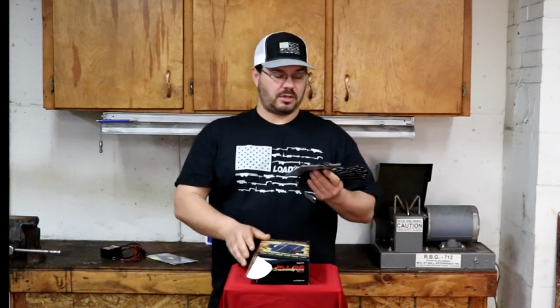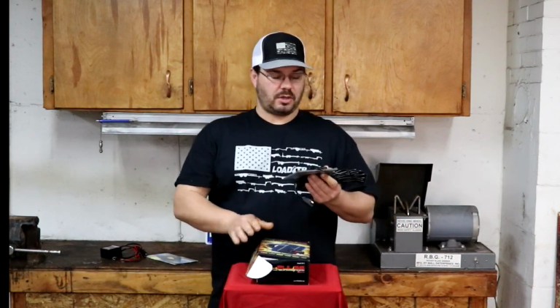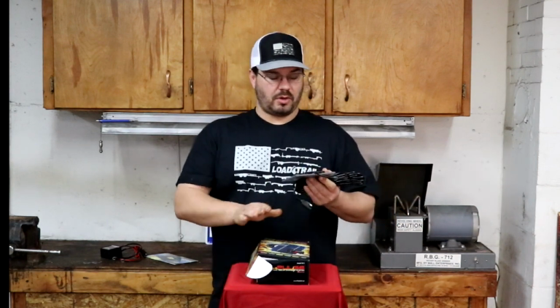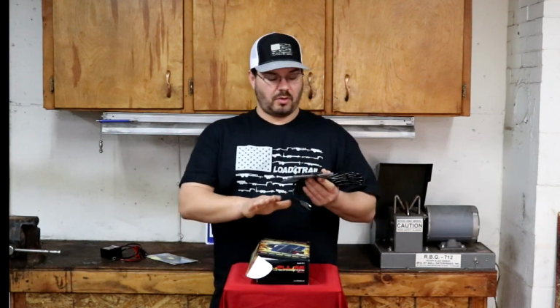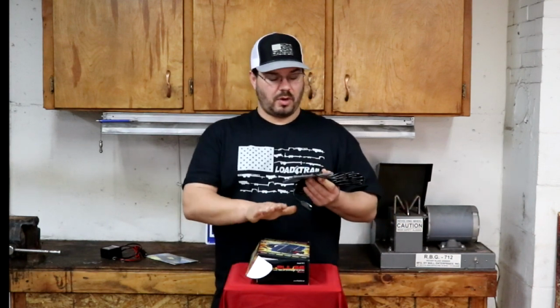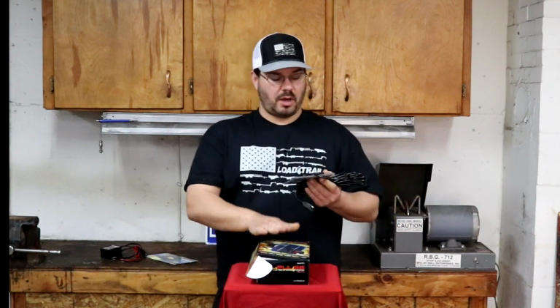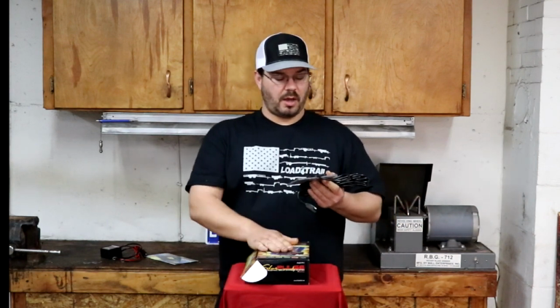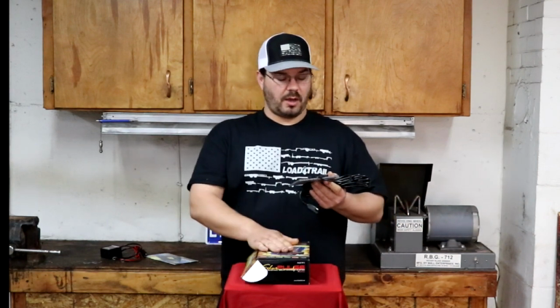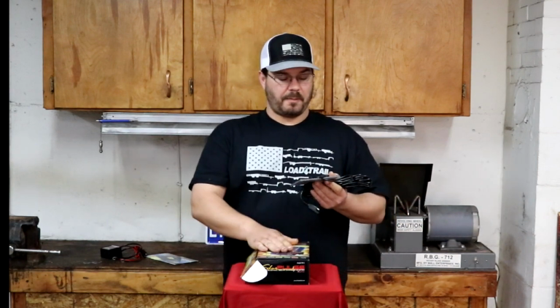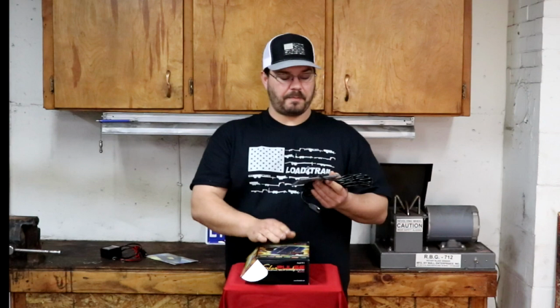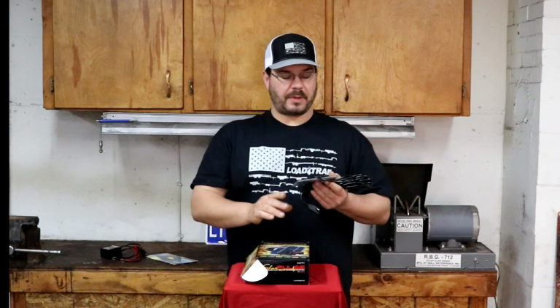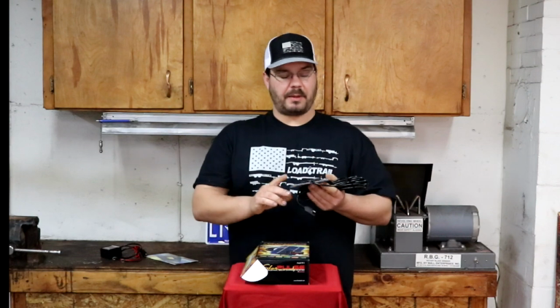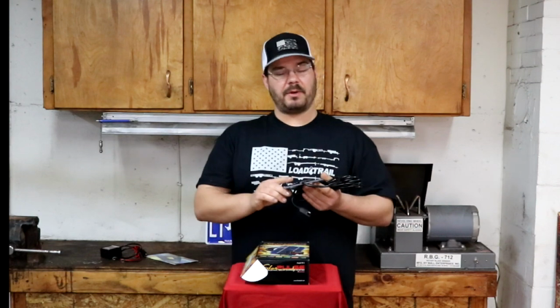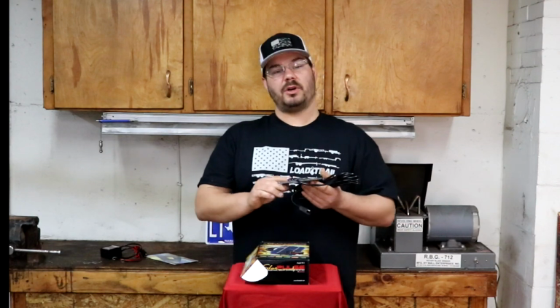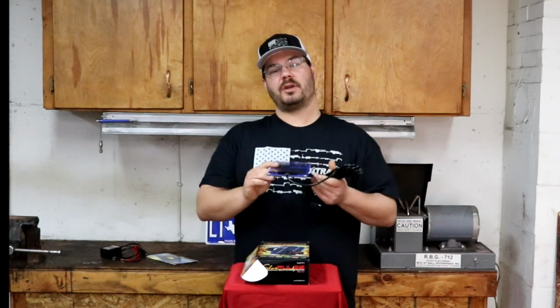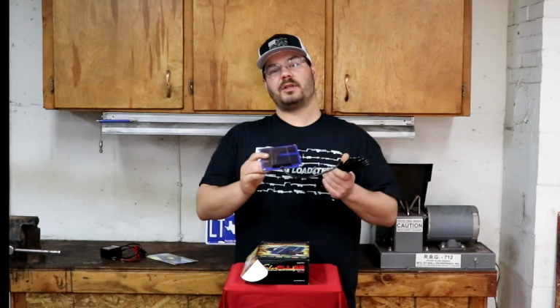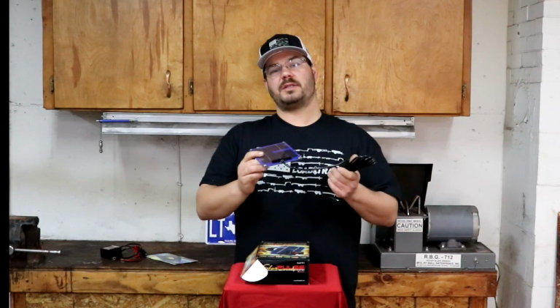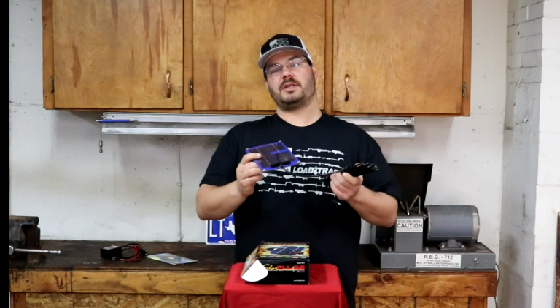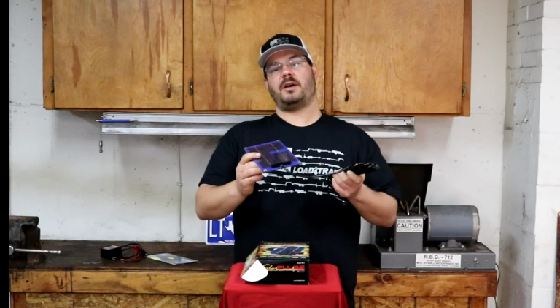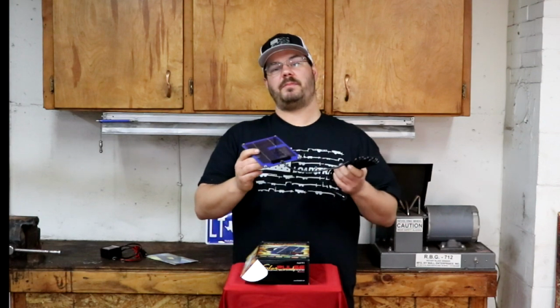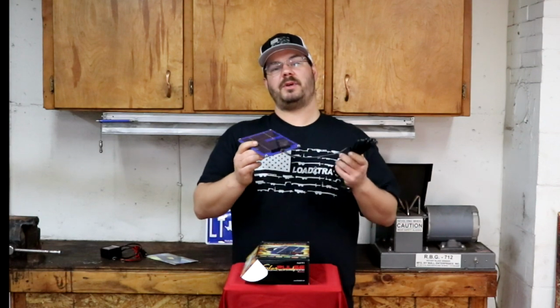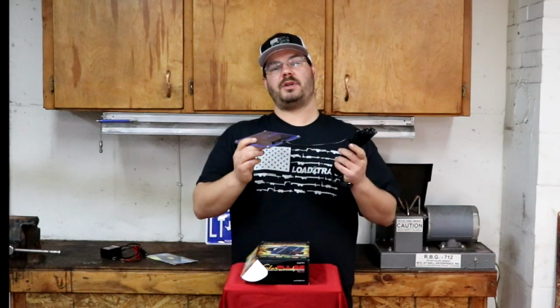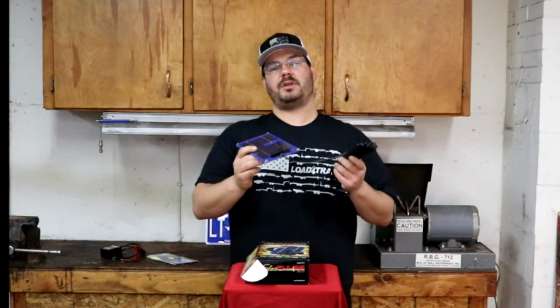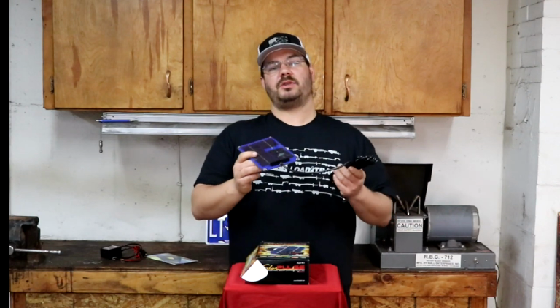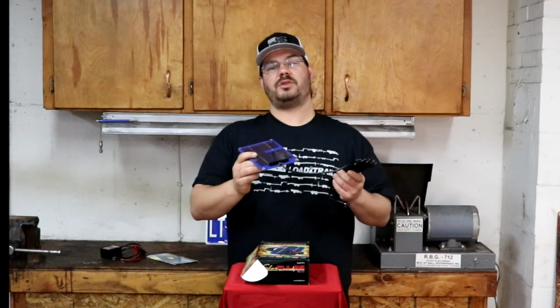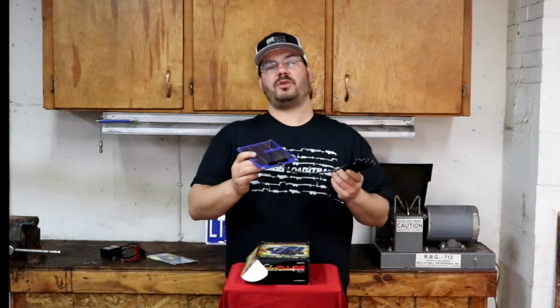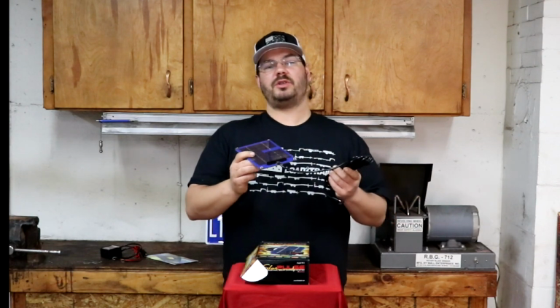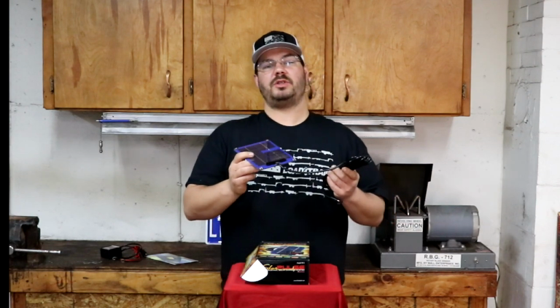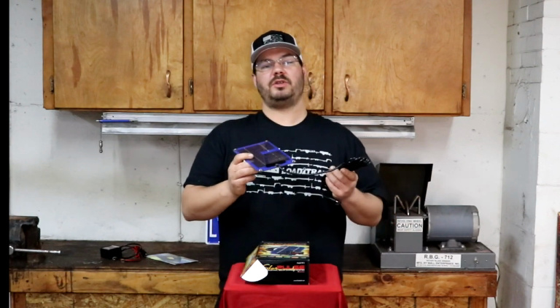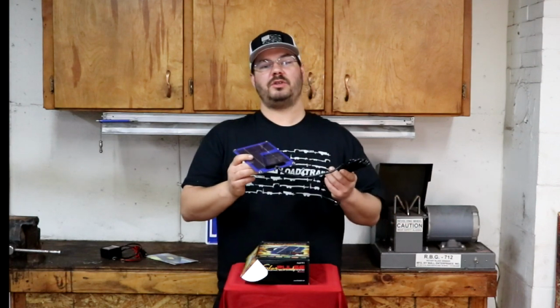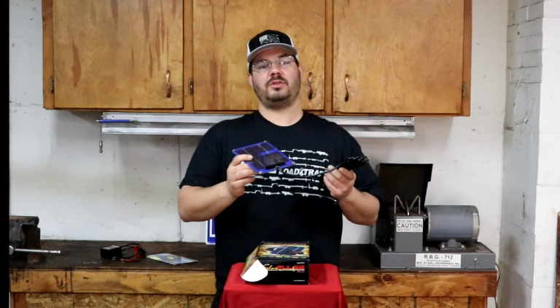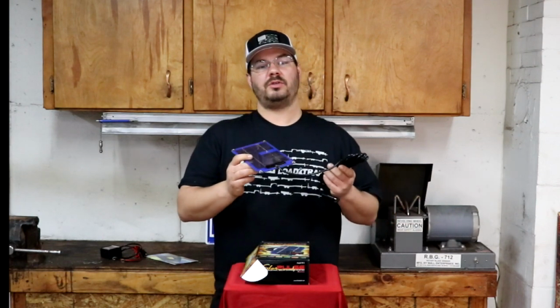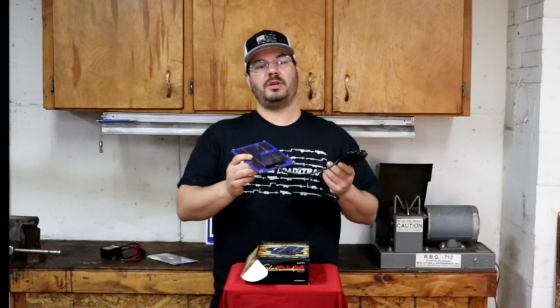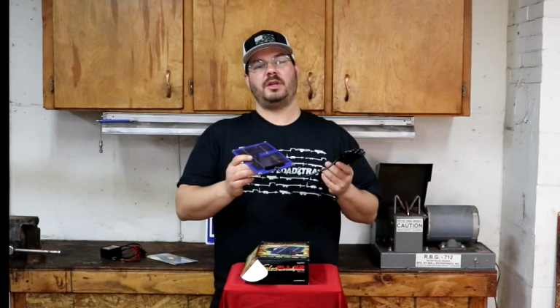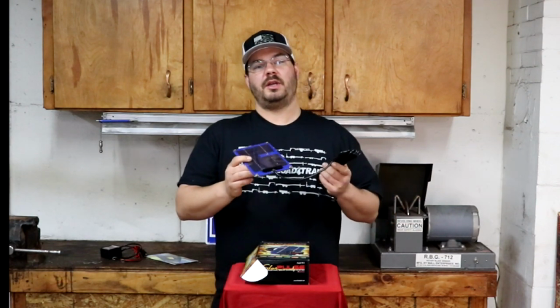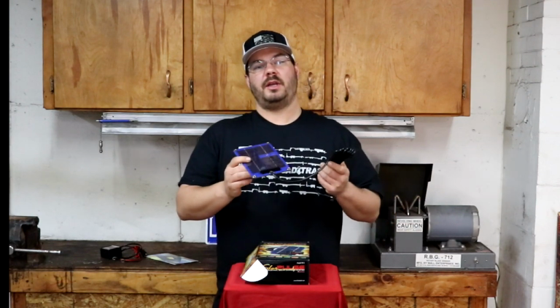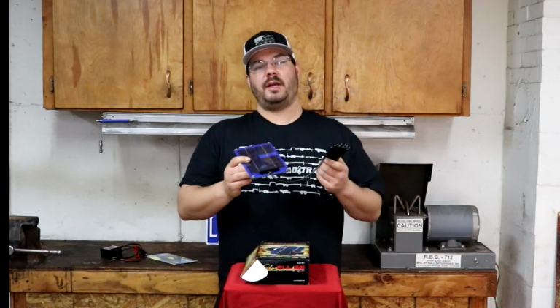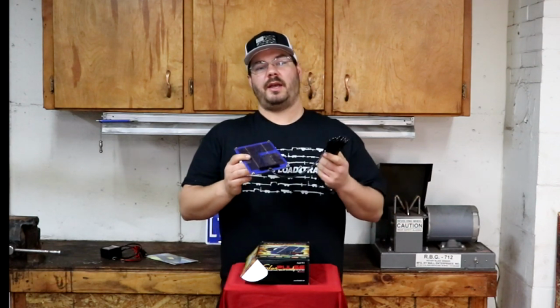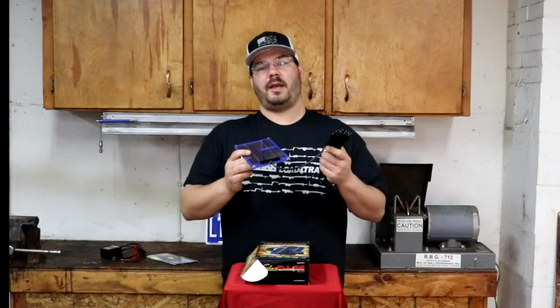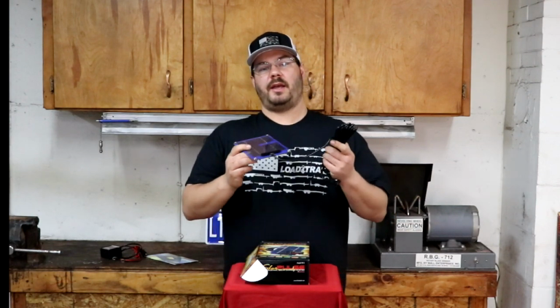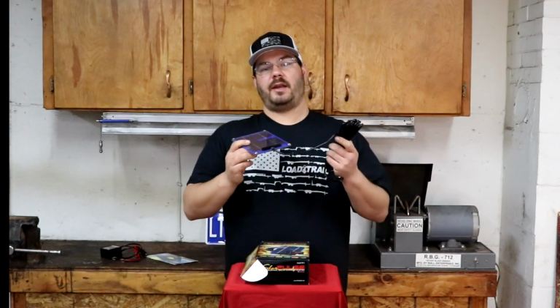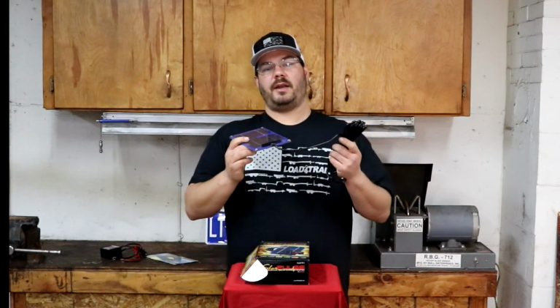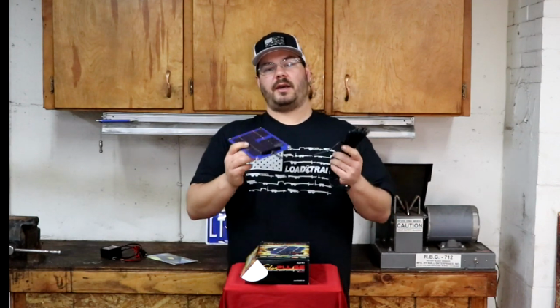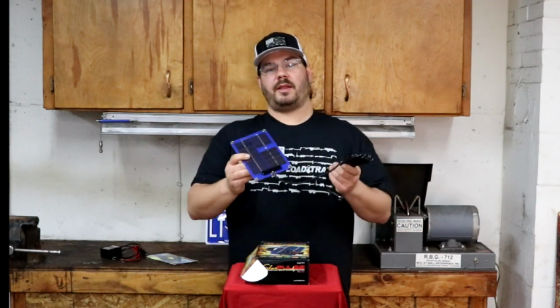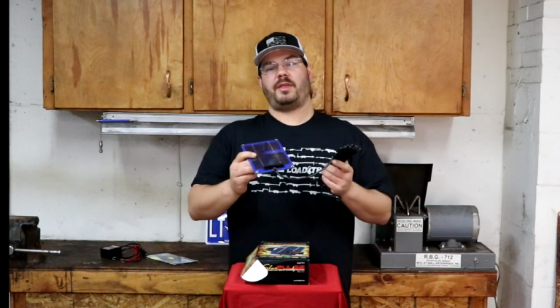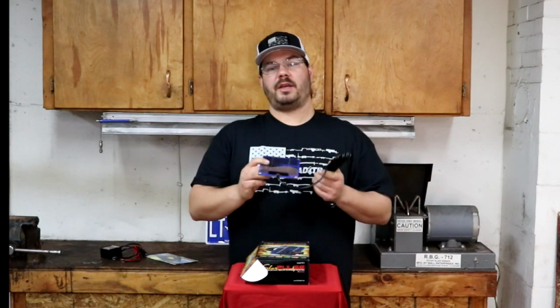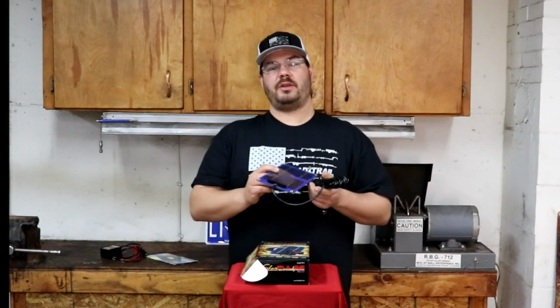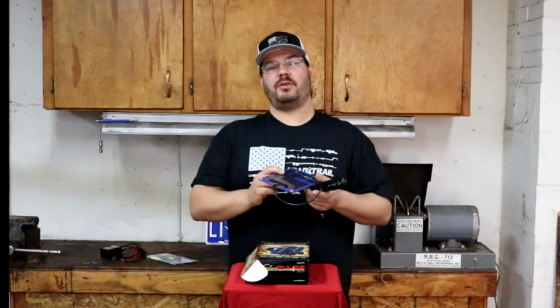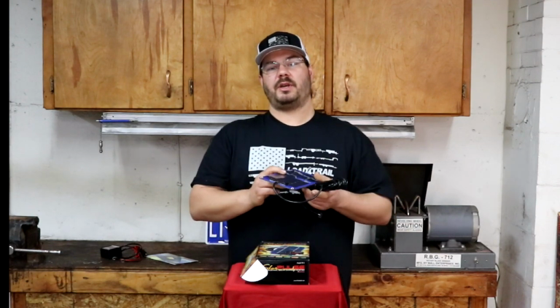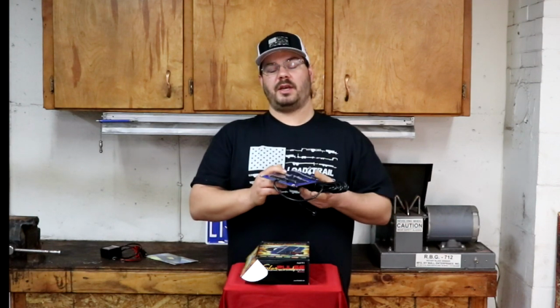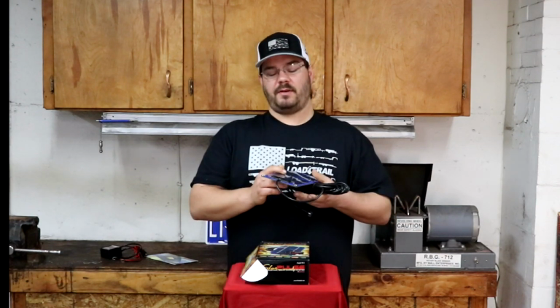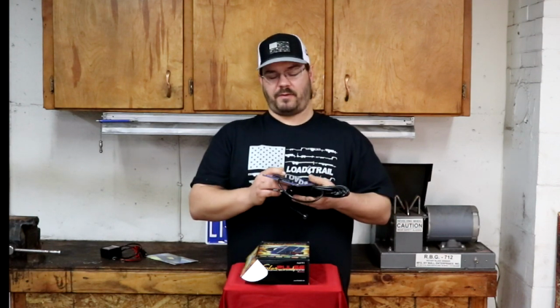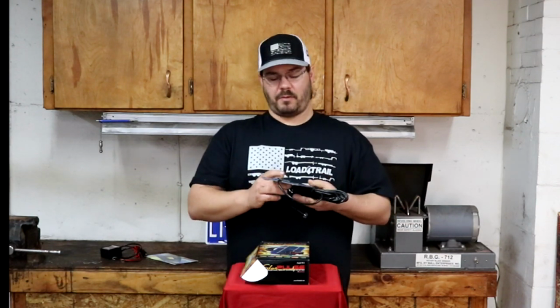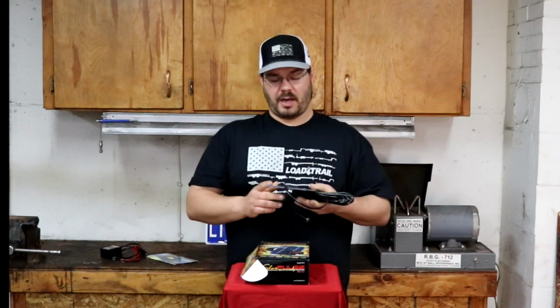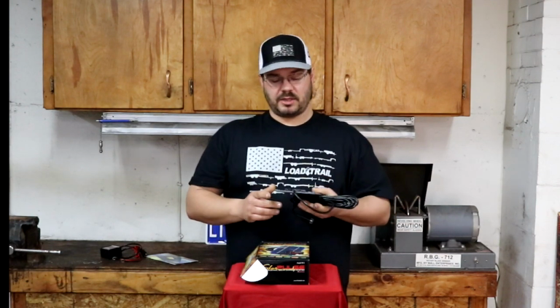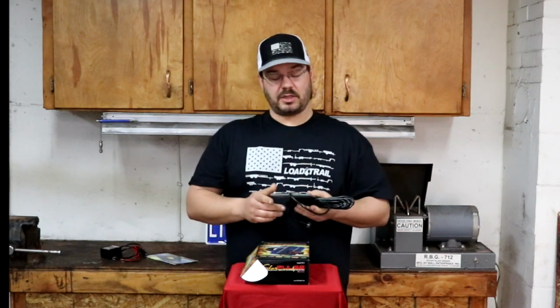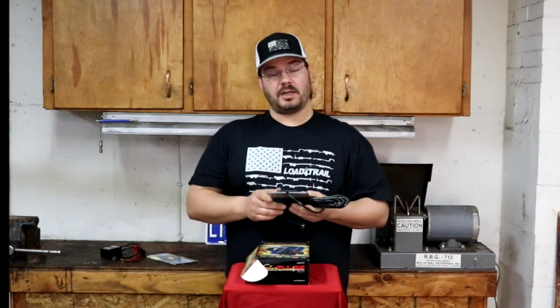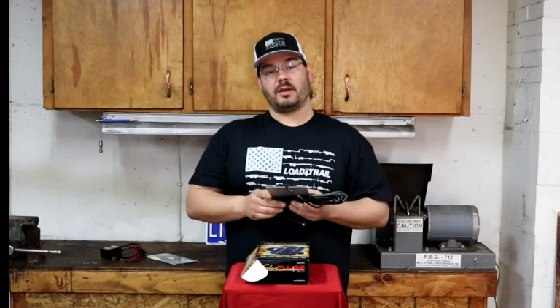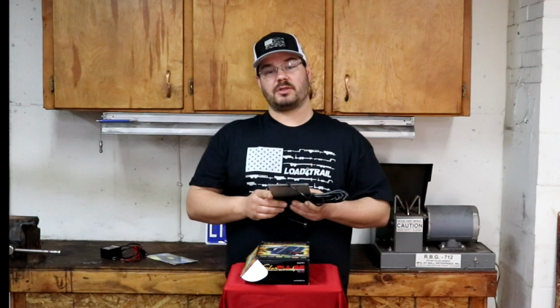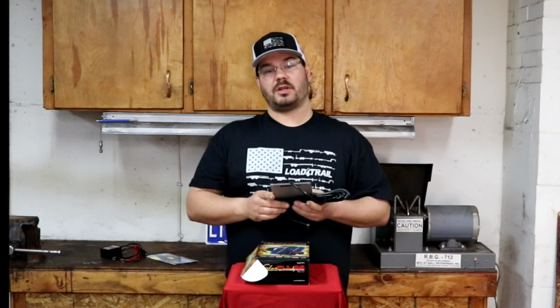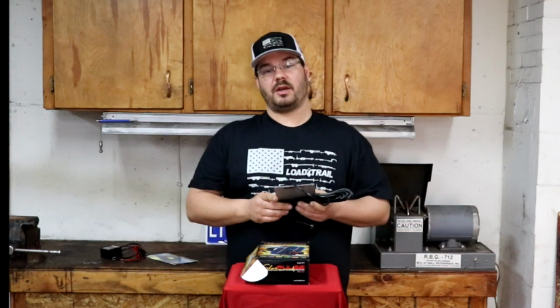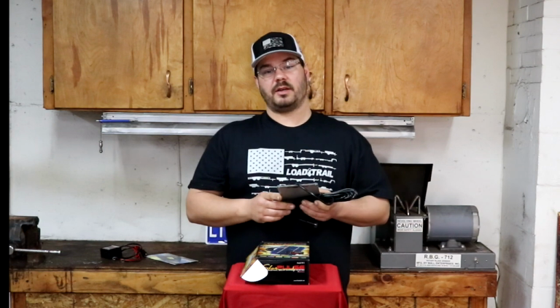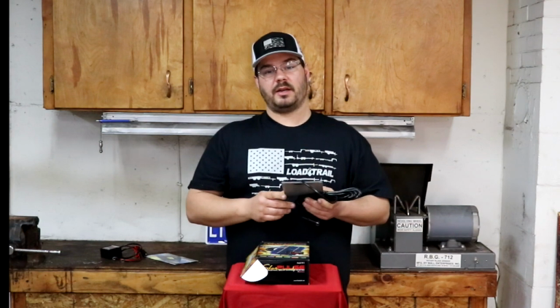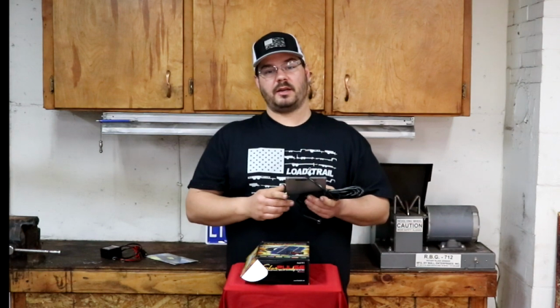So I'm going to hook this up and show it to you. And thank you again for watching Dell's Lawn Care.